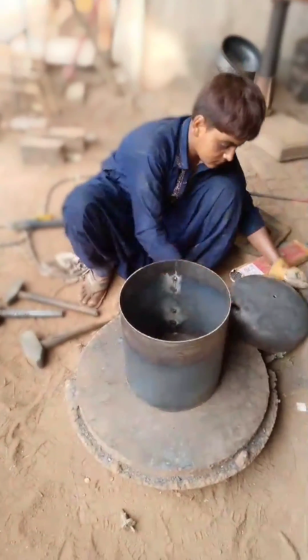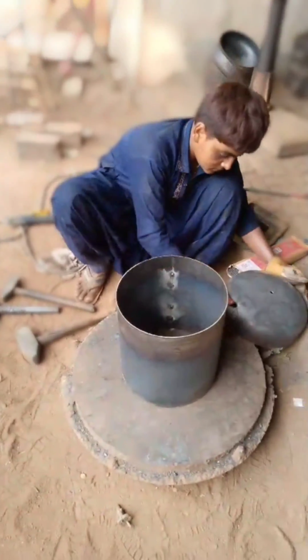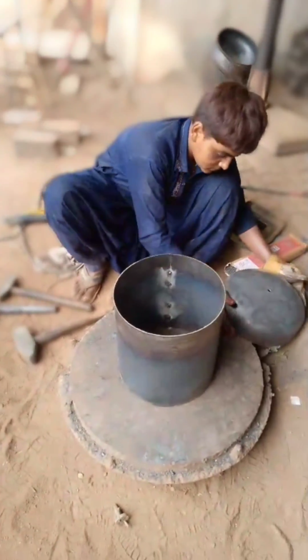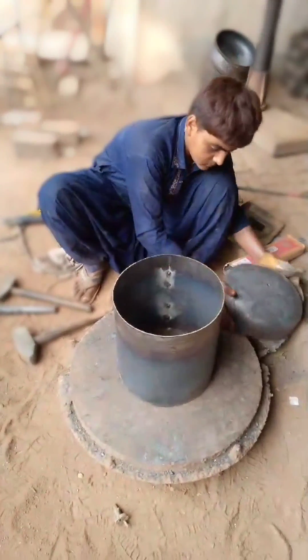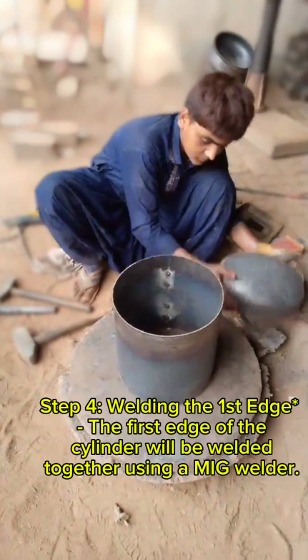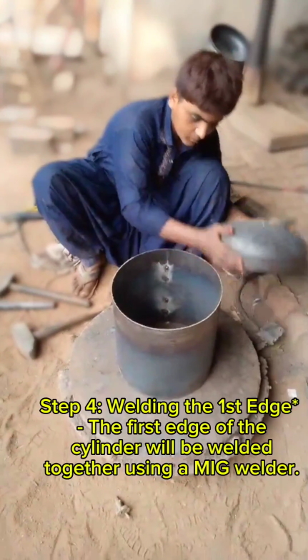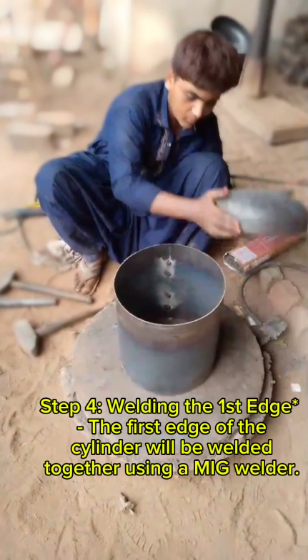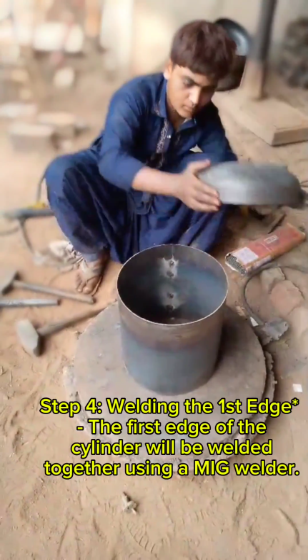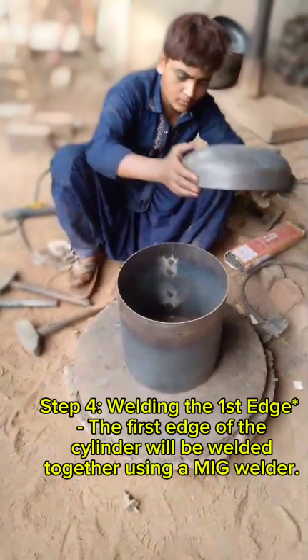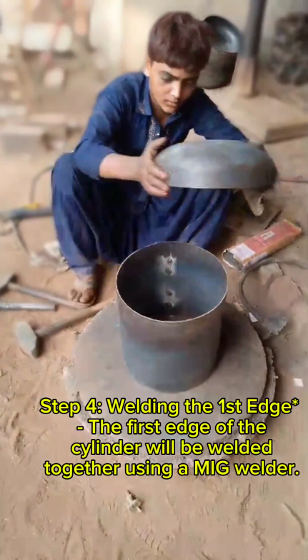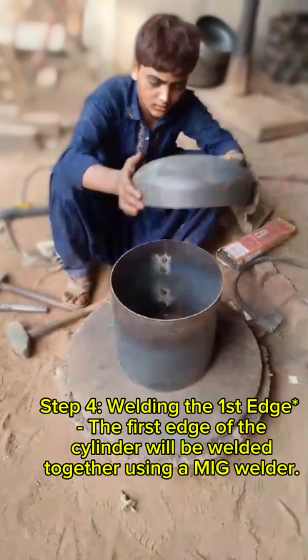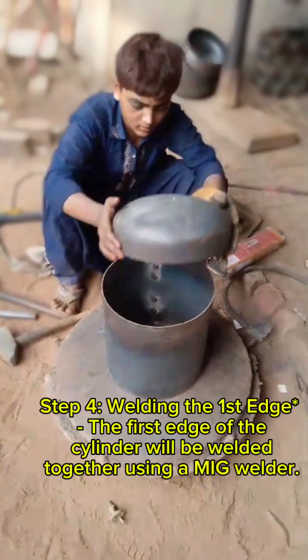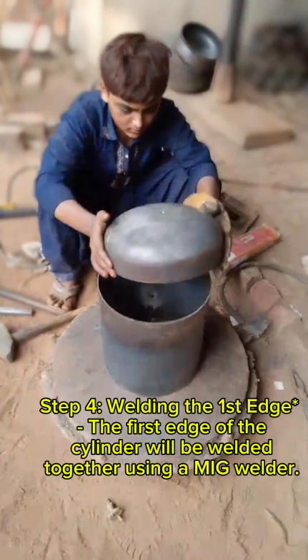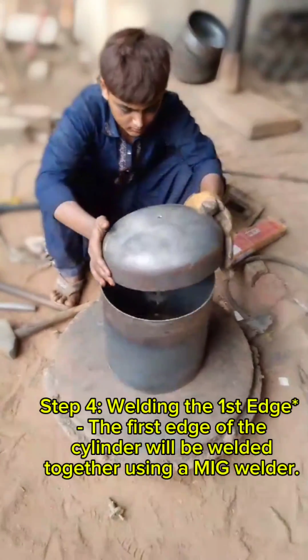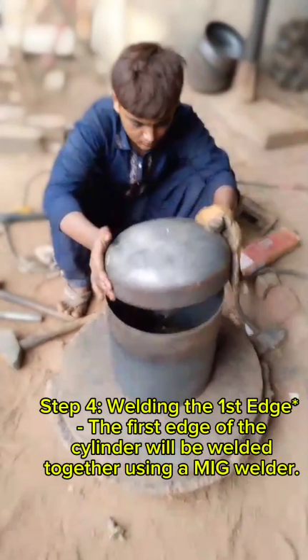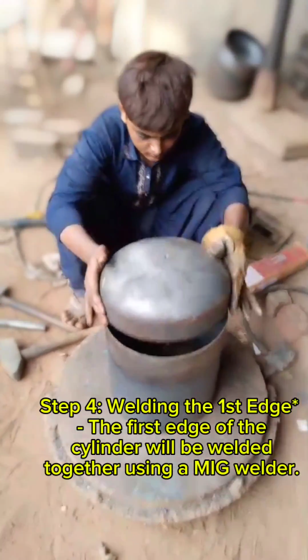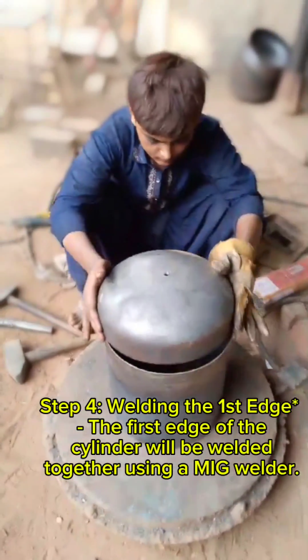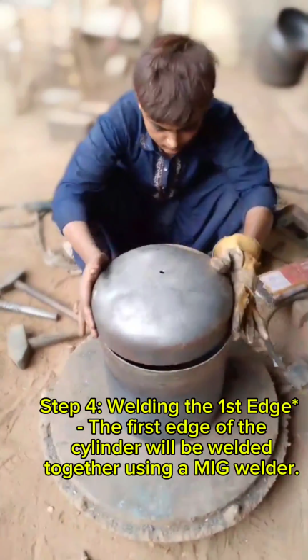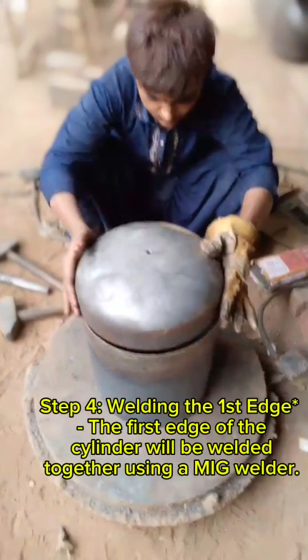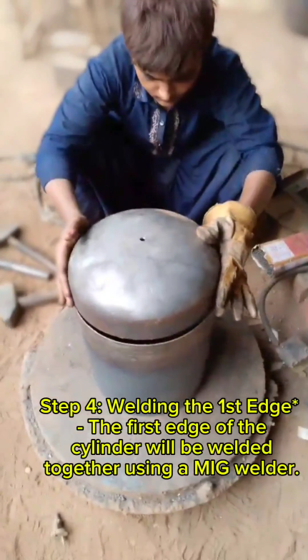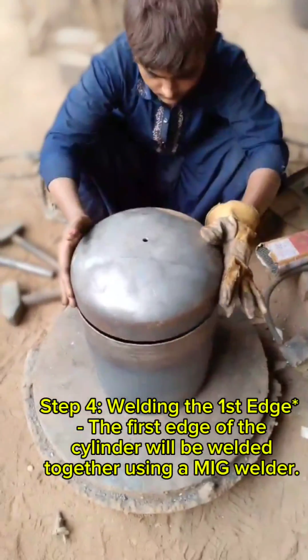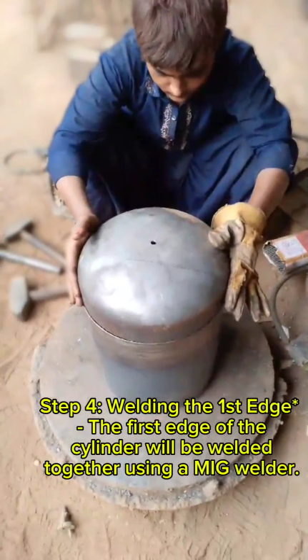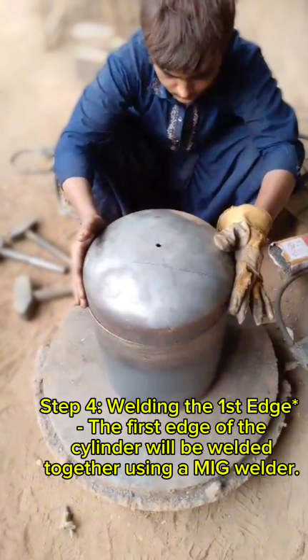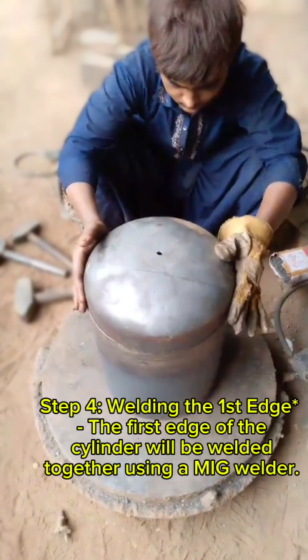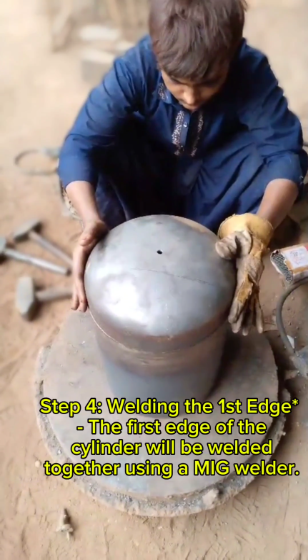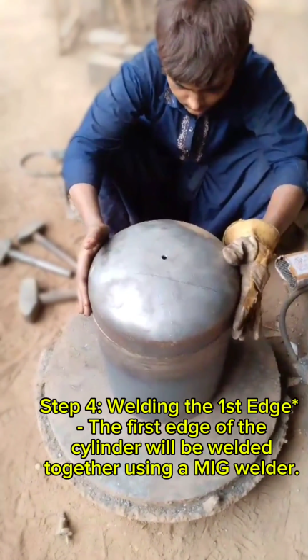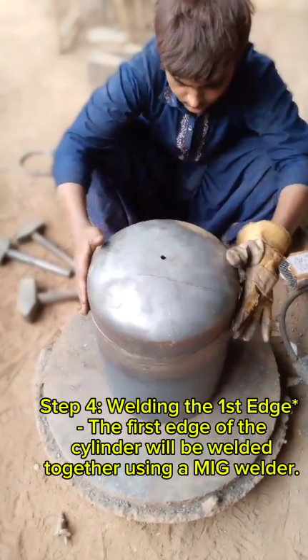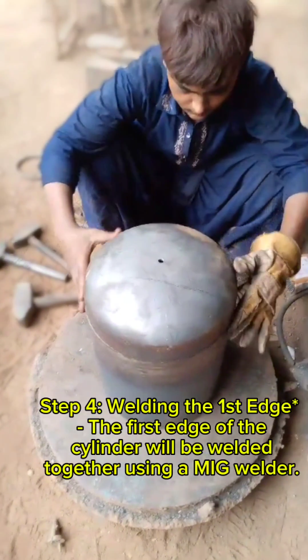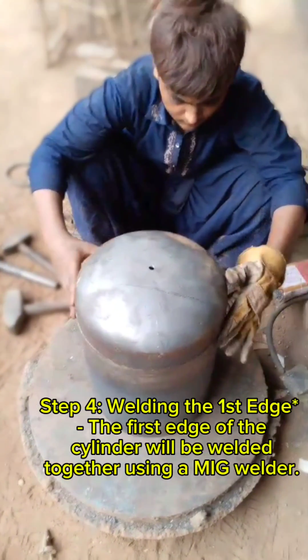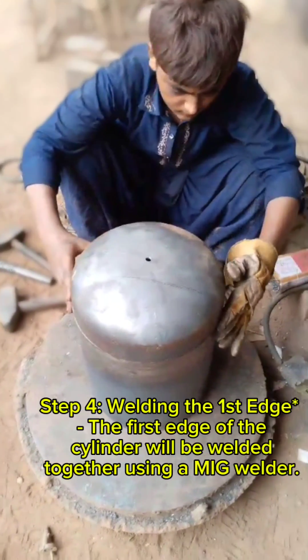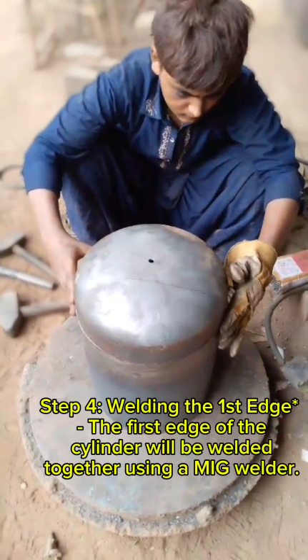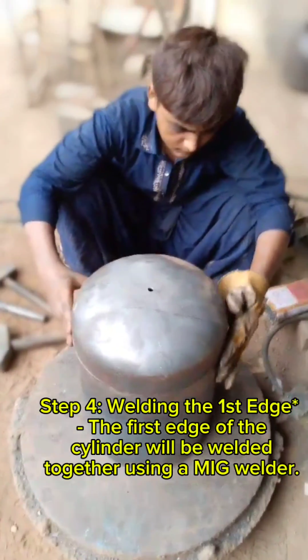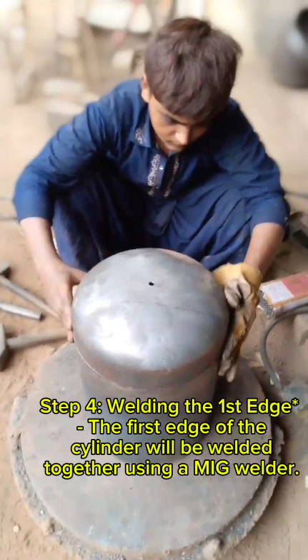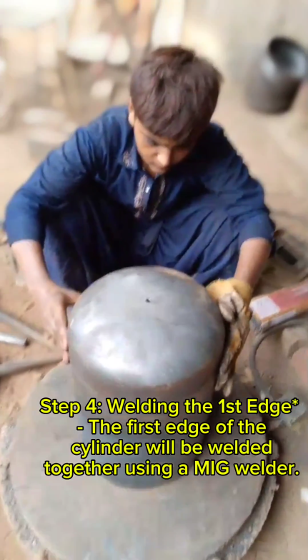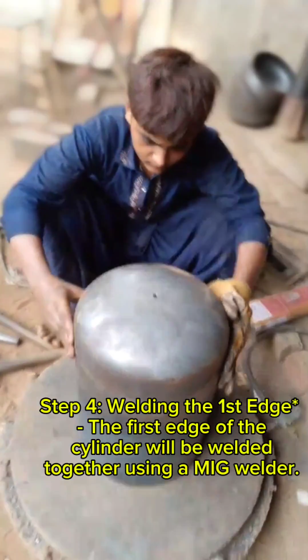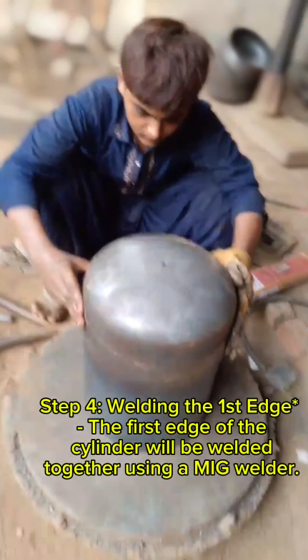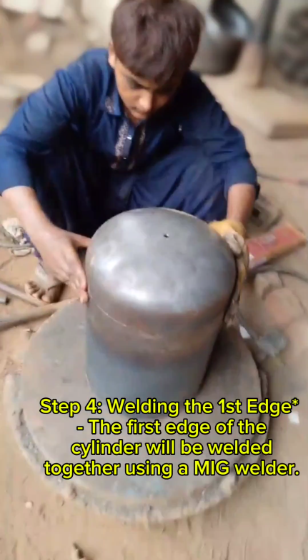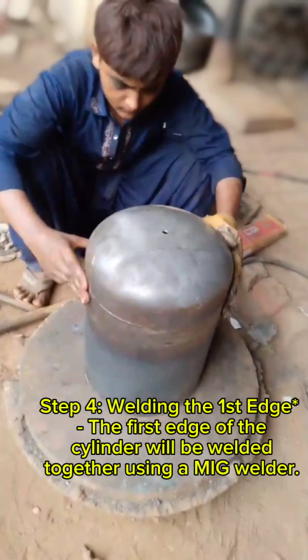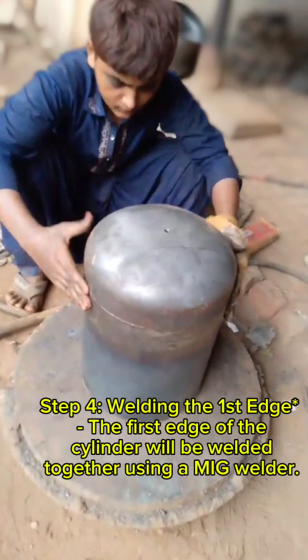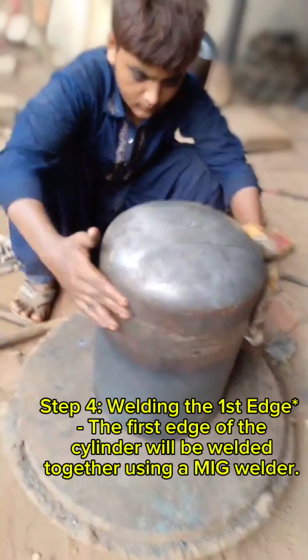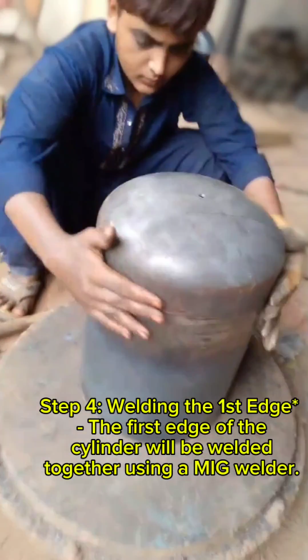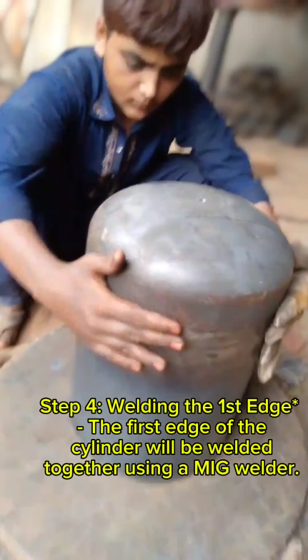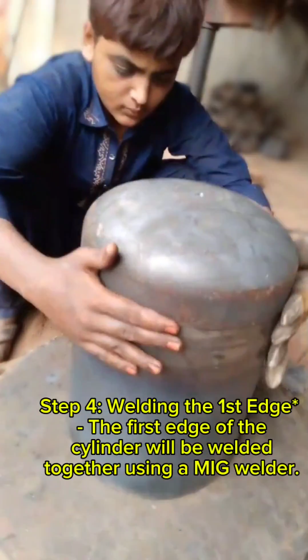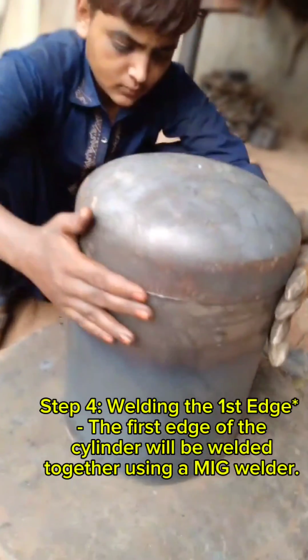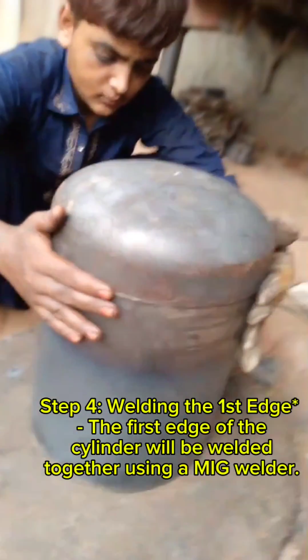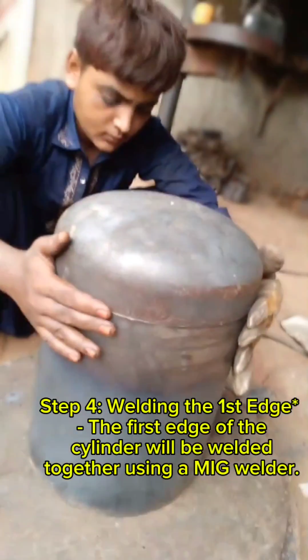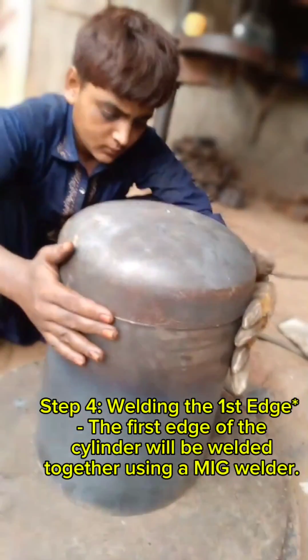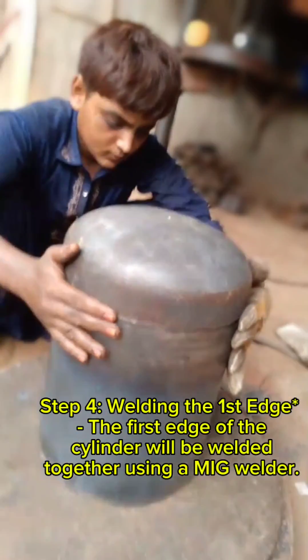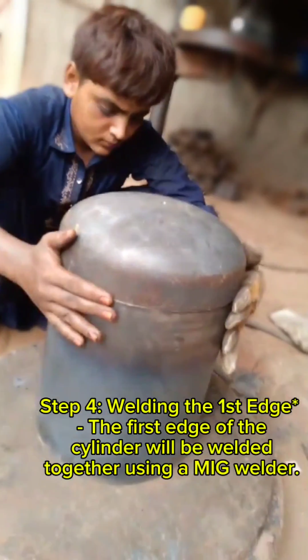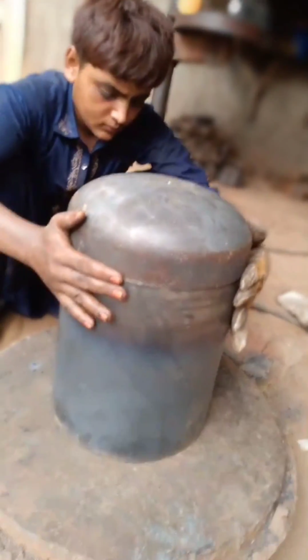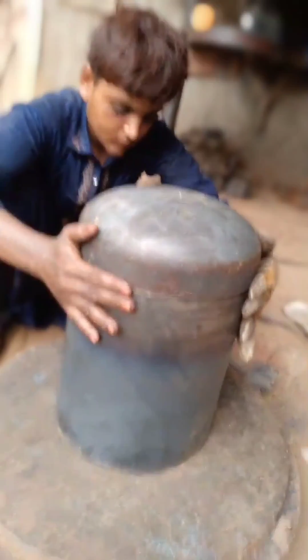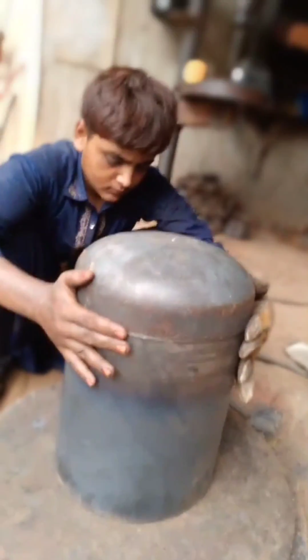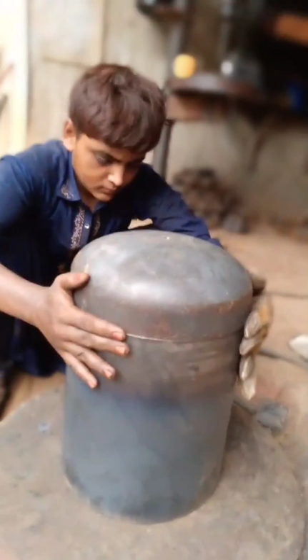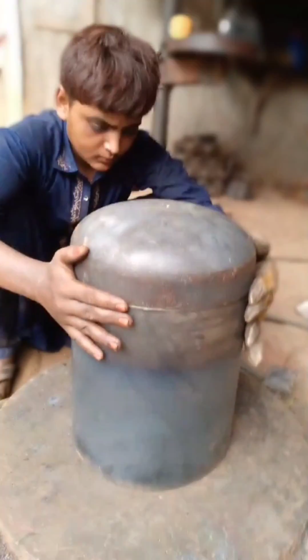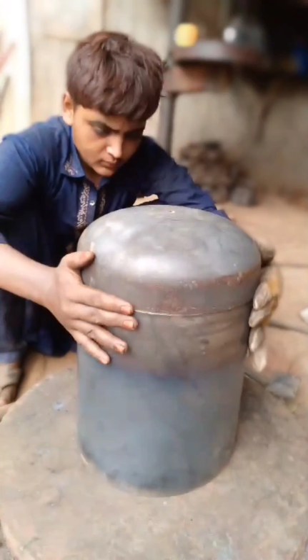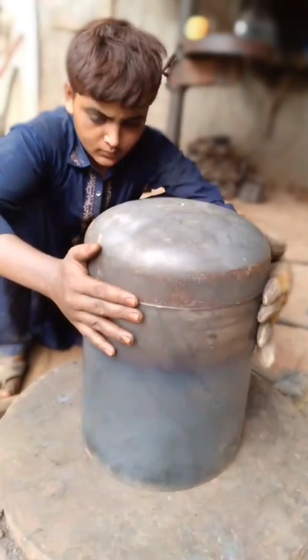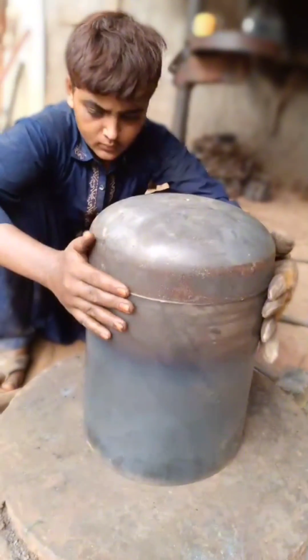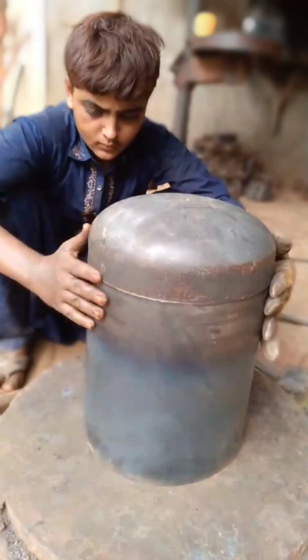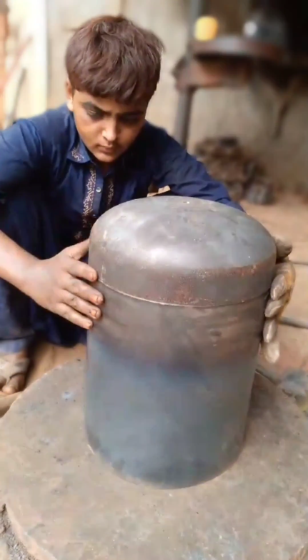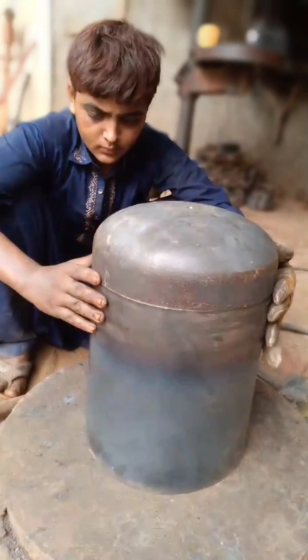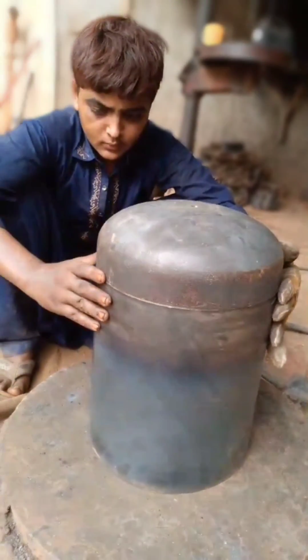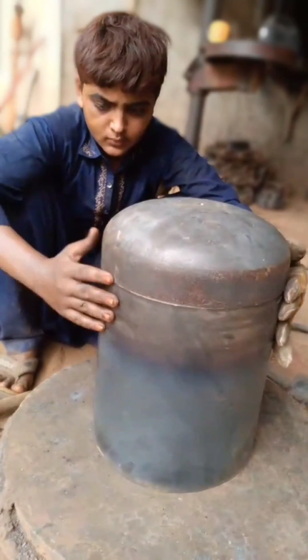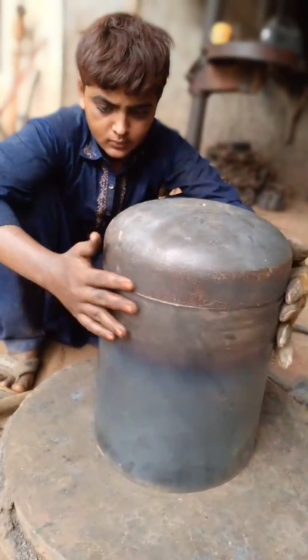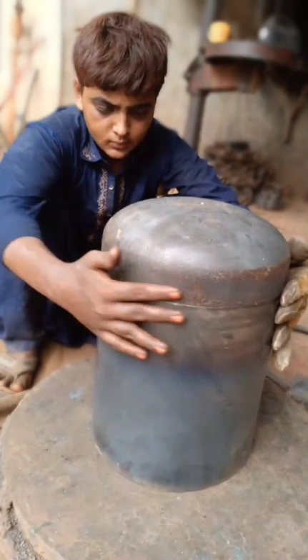Step 4: Welding the first edge. The edges will be welded together using a MIG welder.